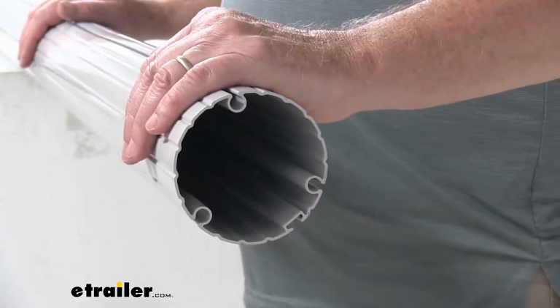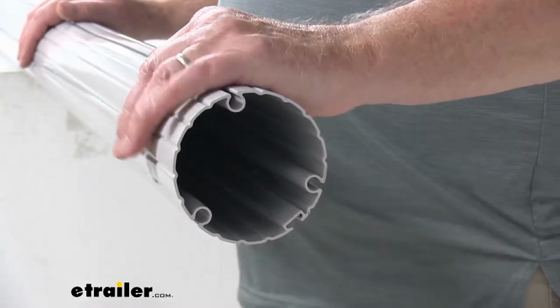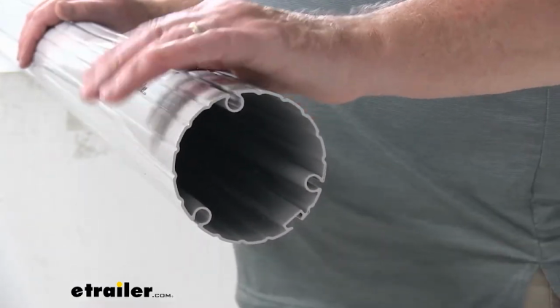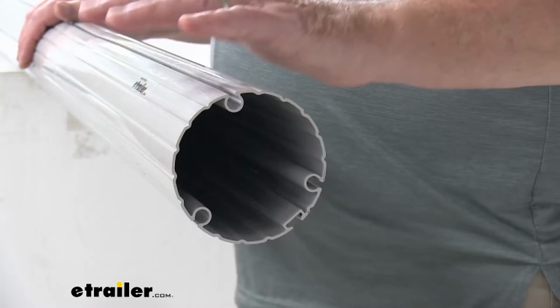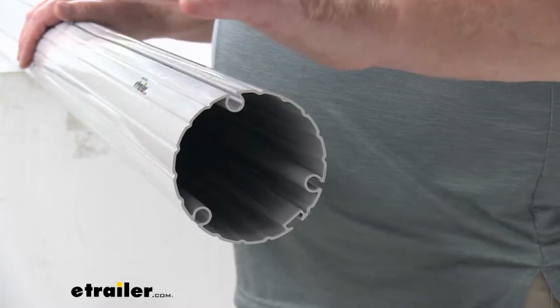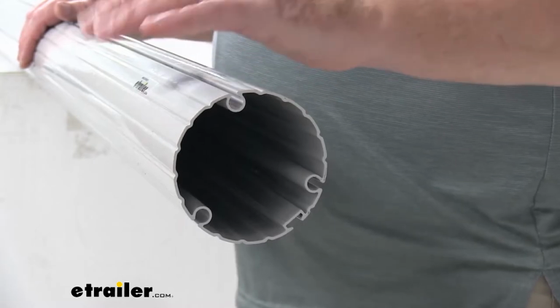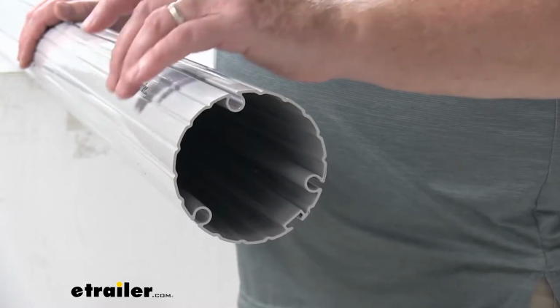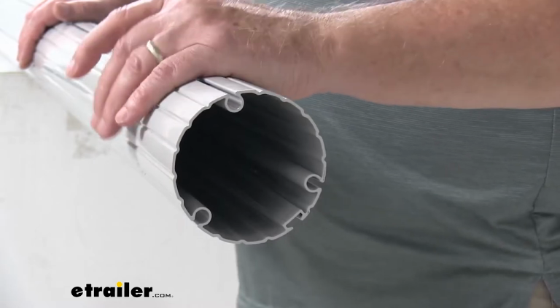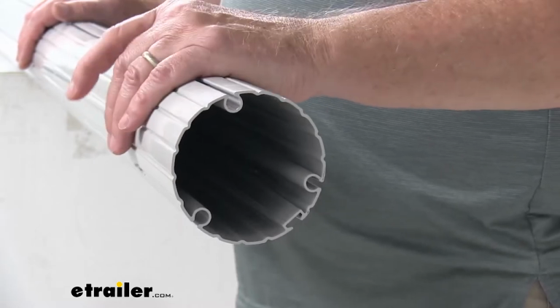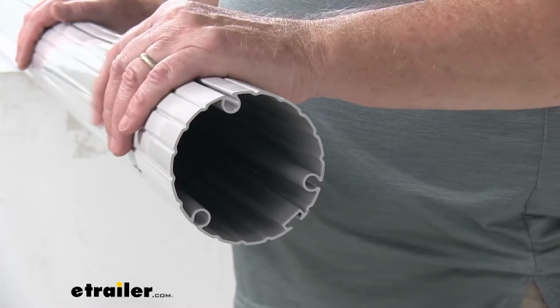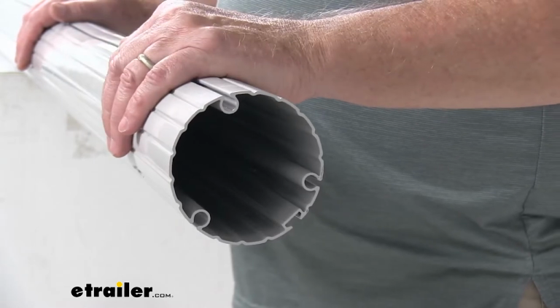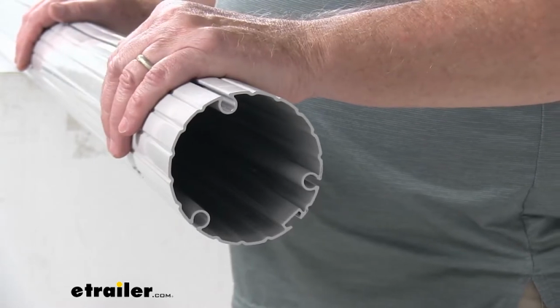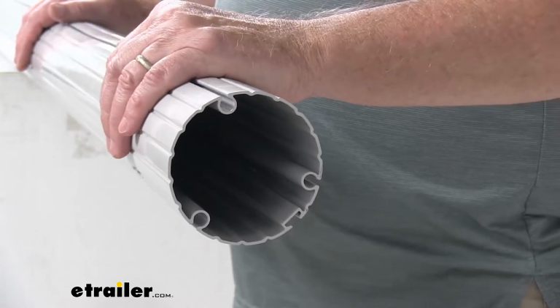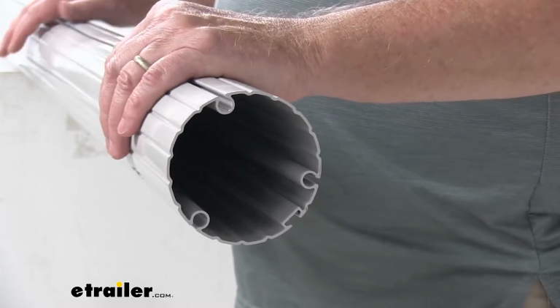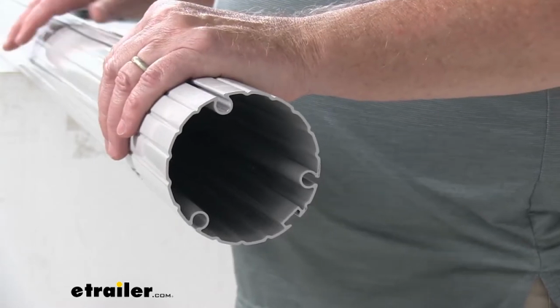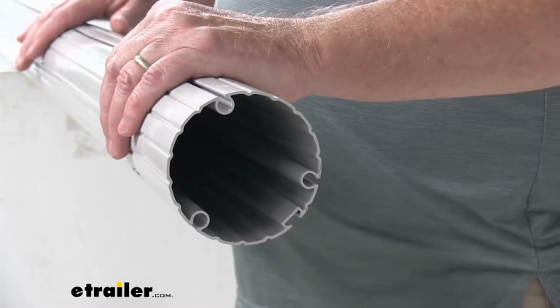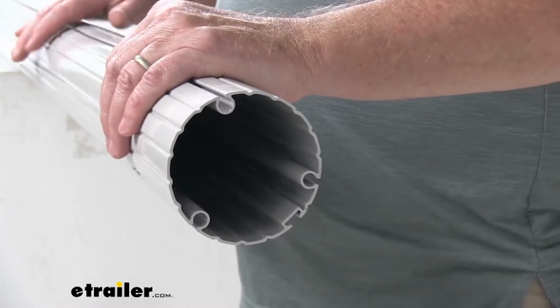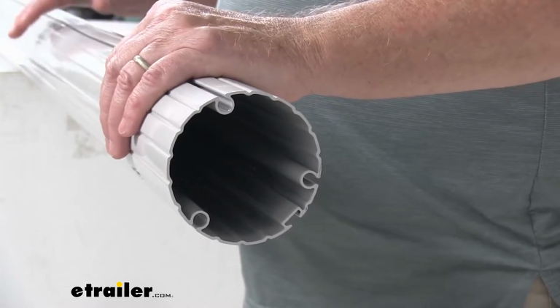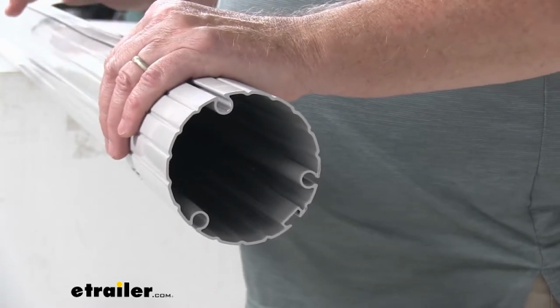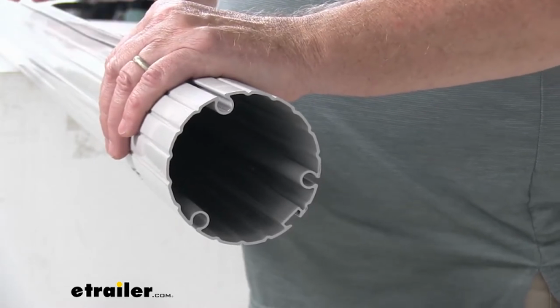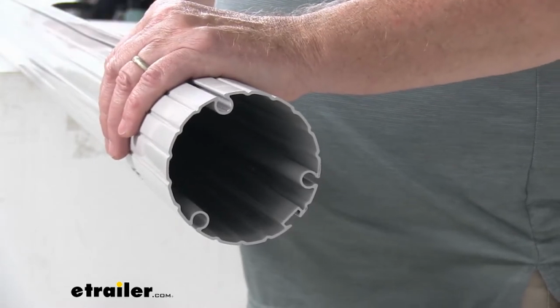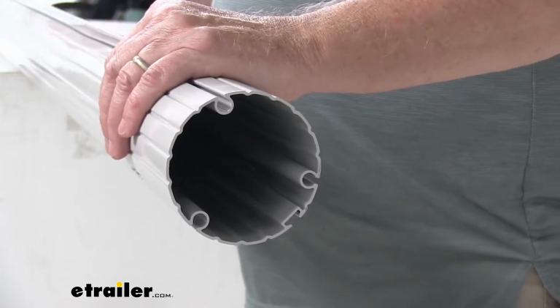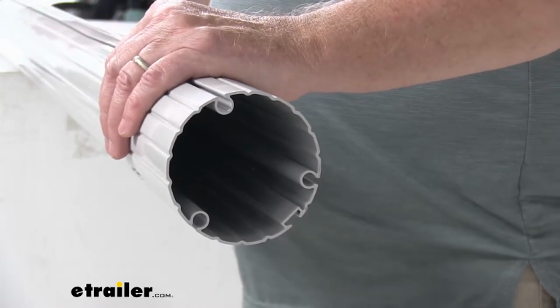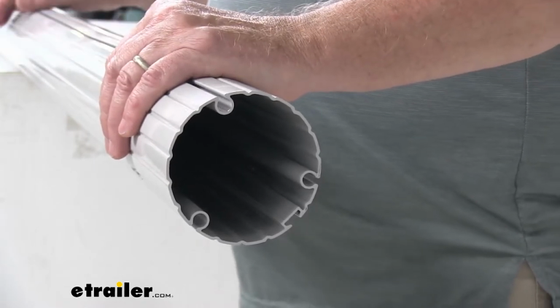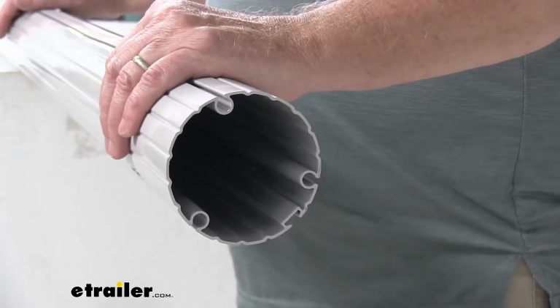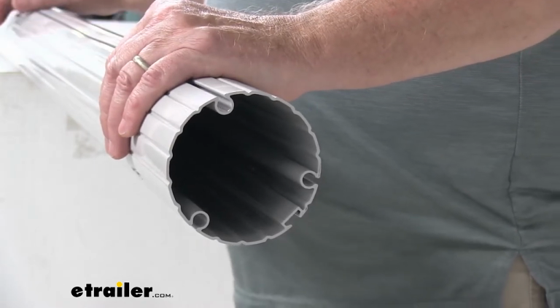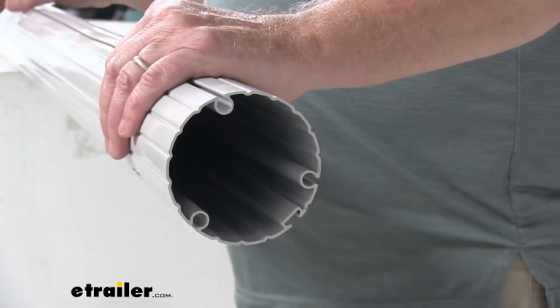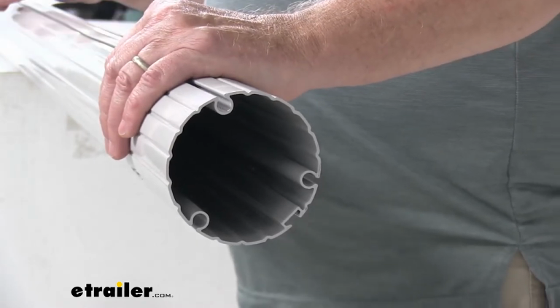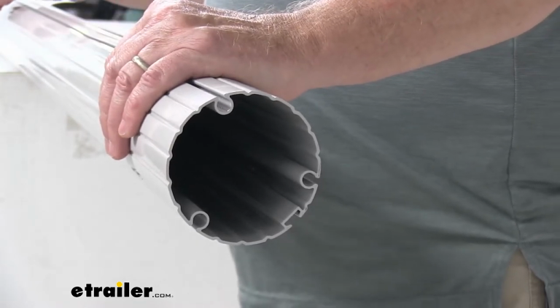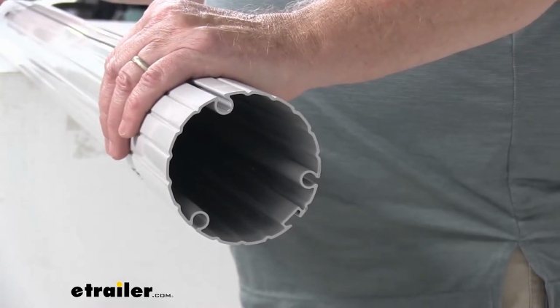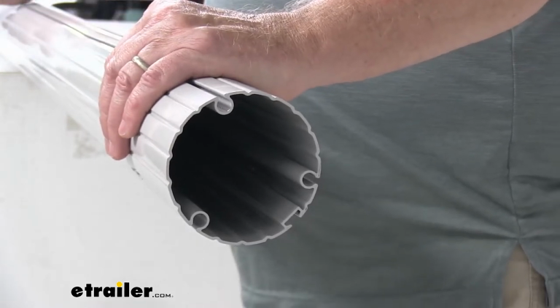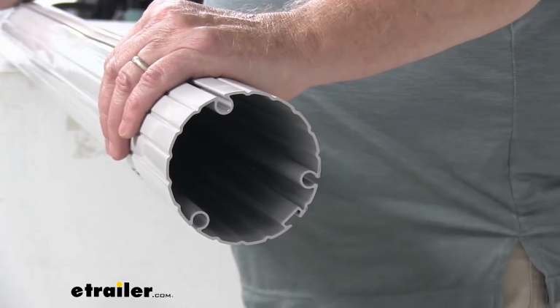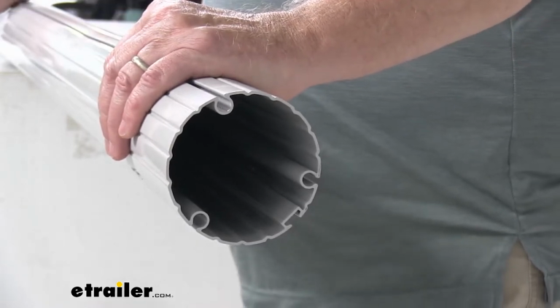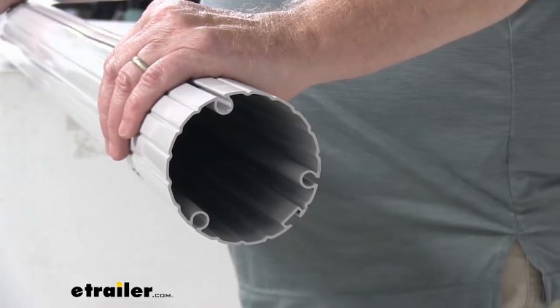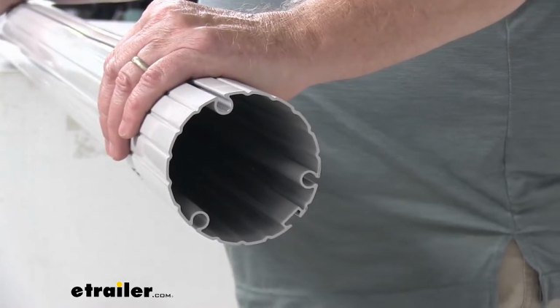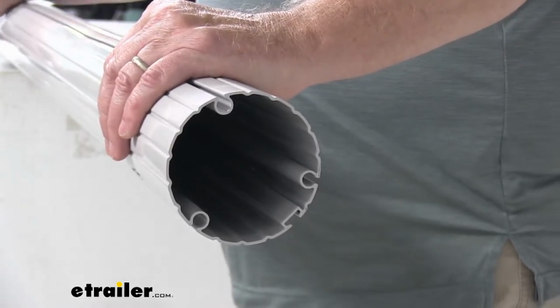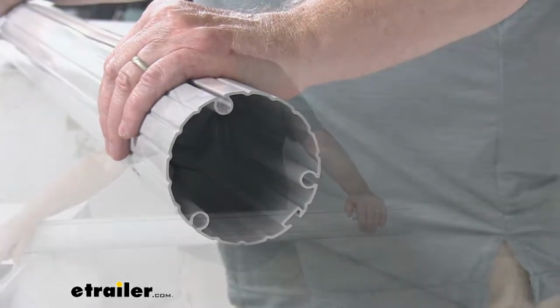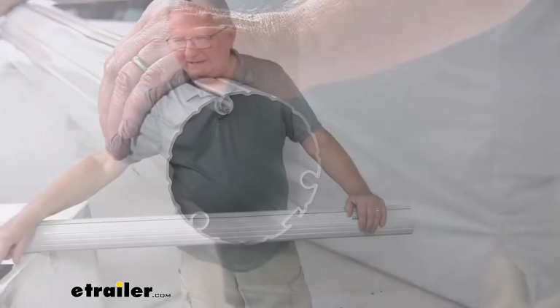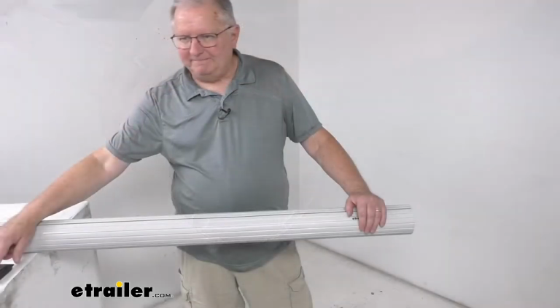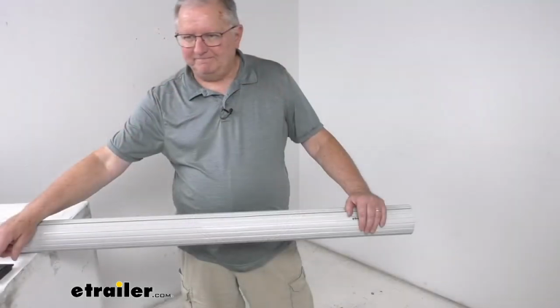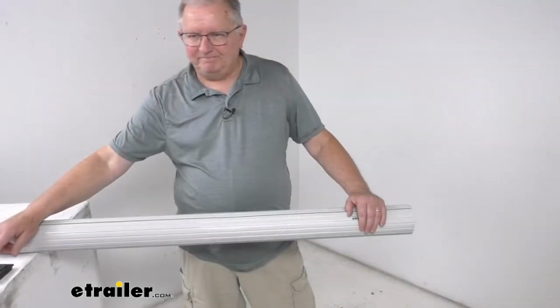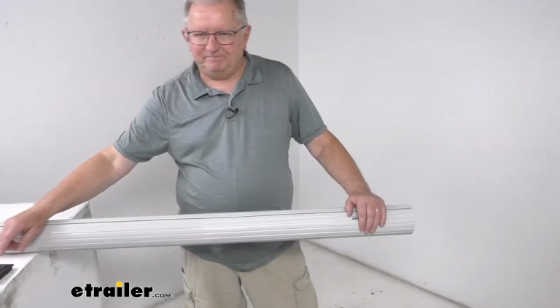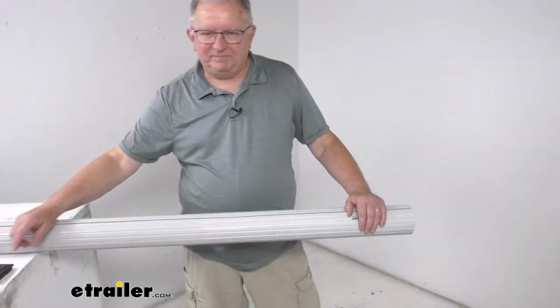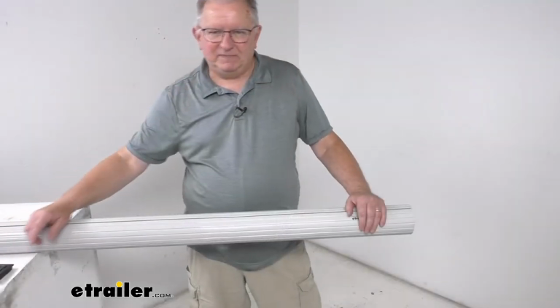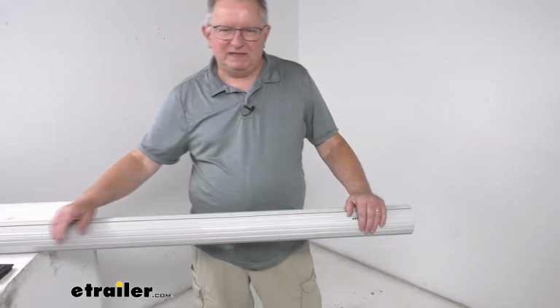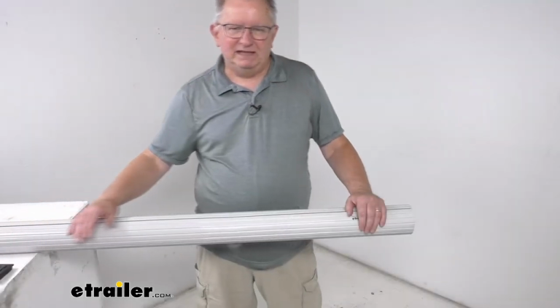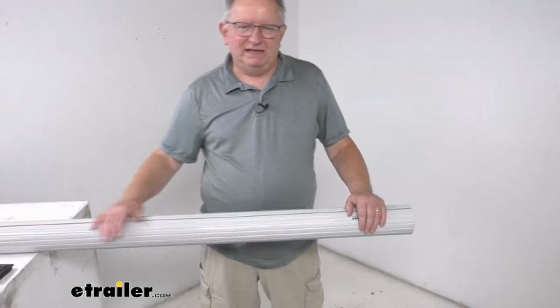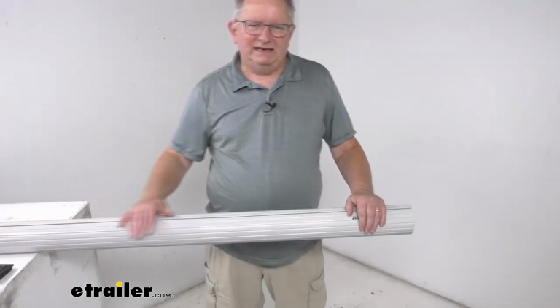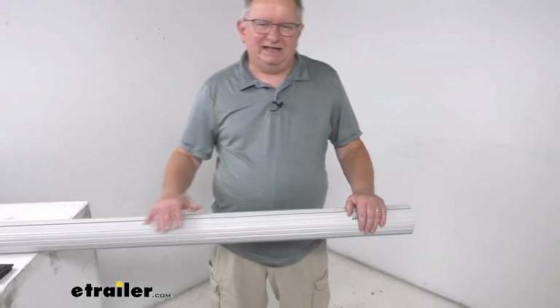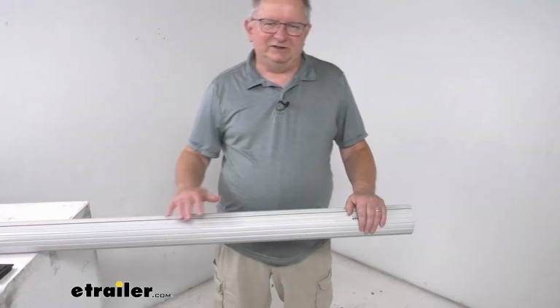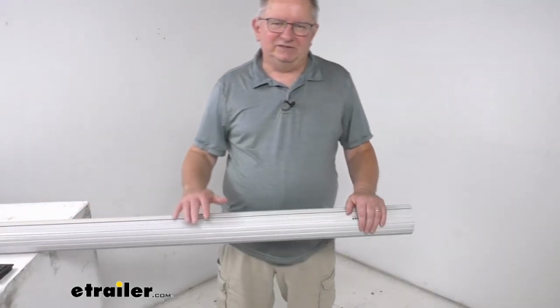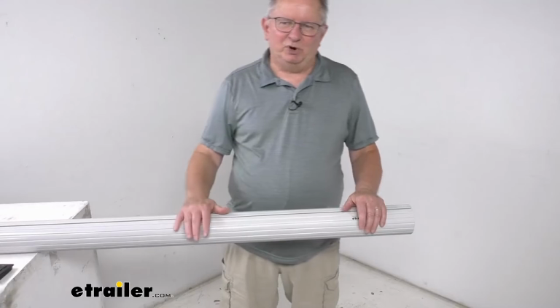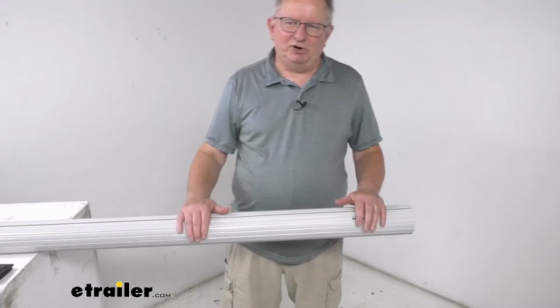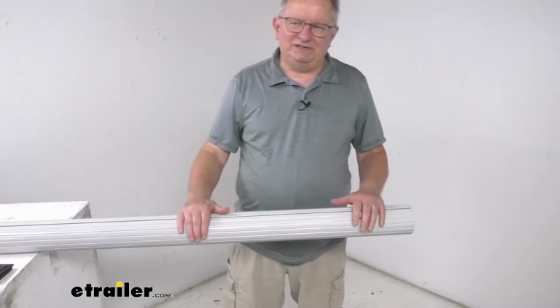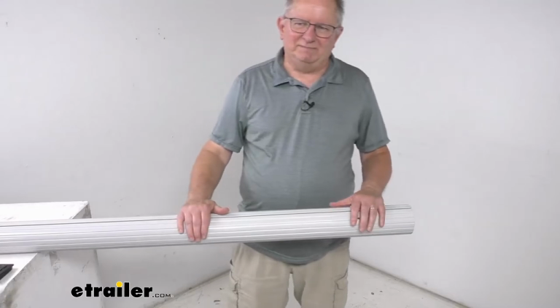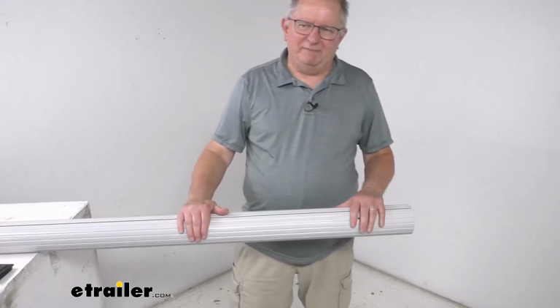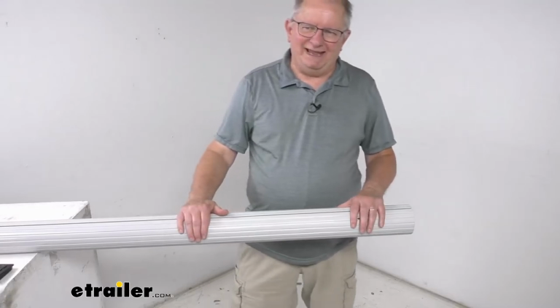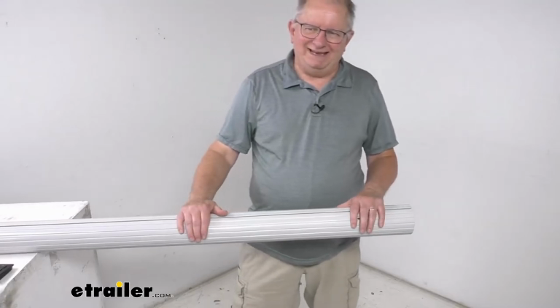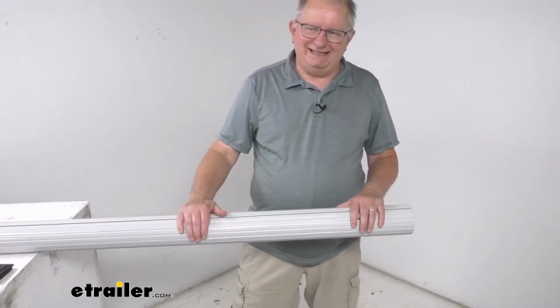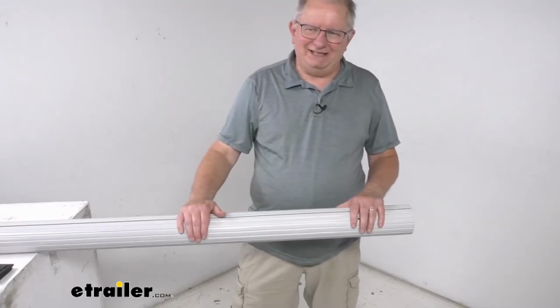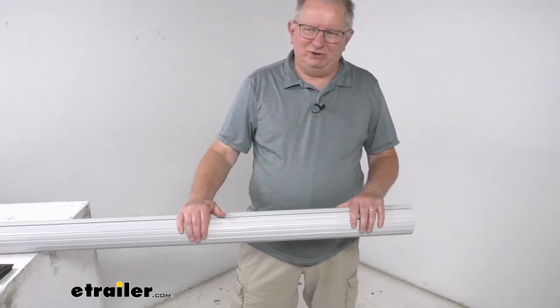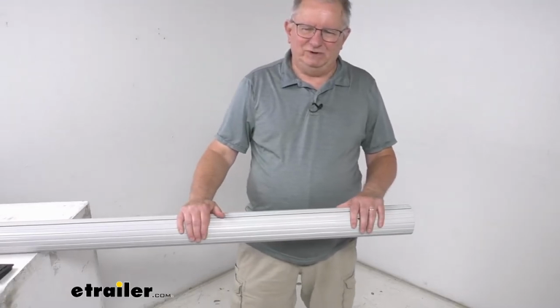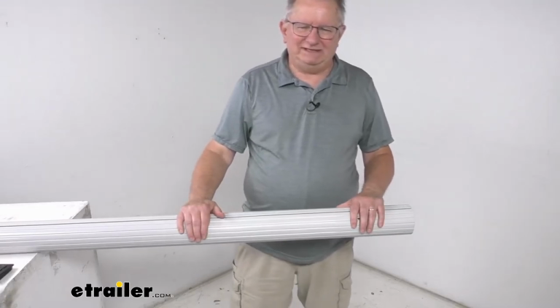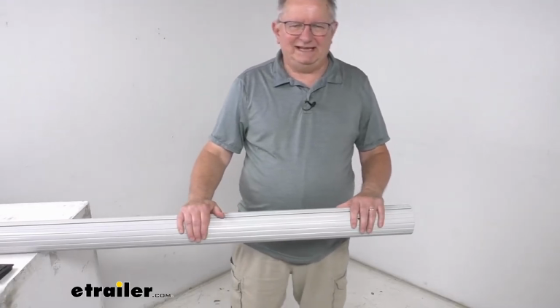The Solera awning arm assemblies and fabric are sold separately. This part is made in the USA.